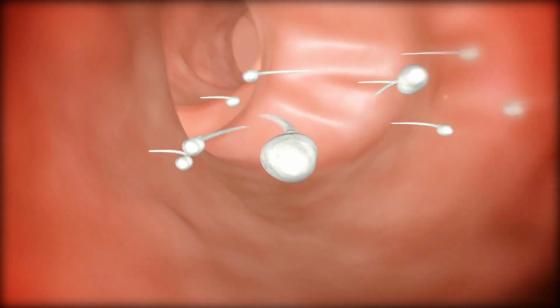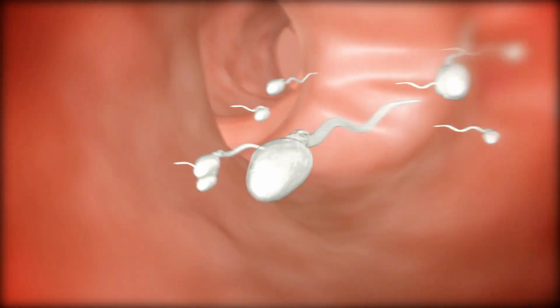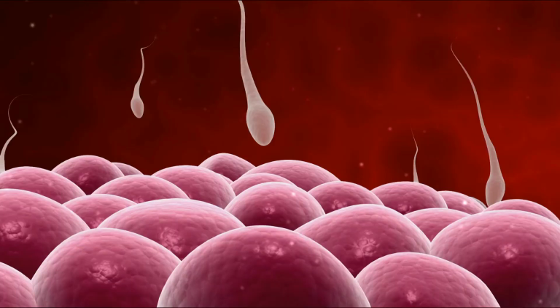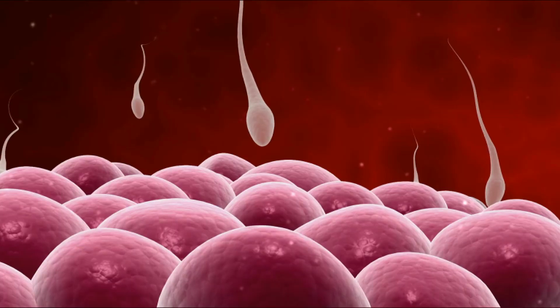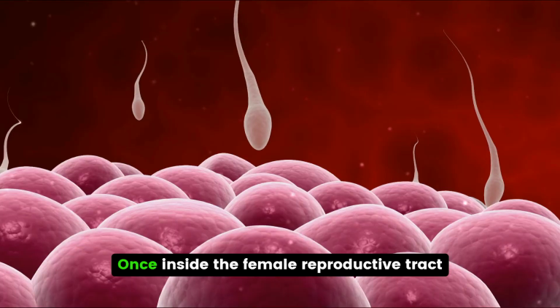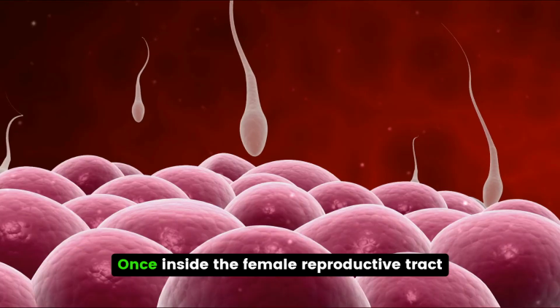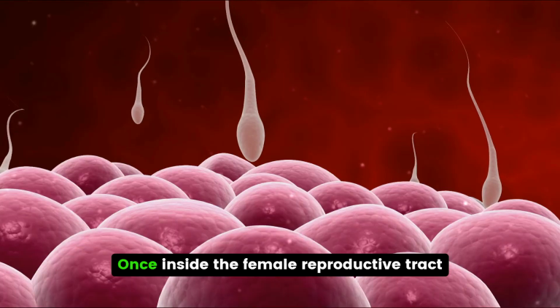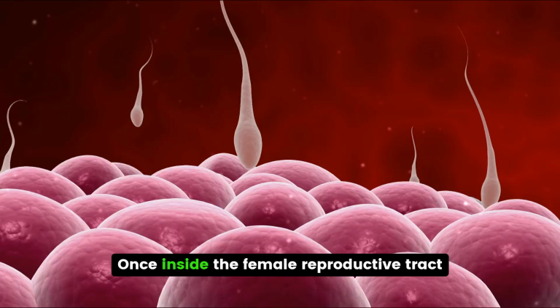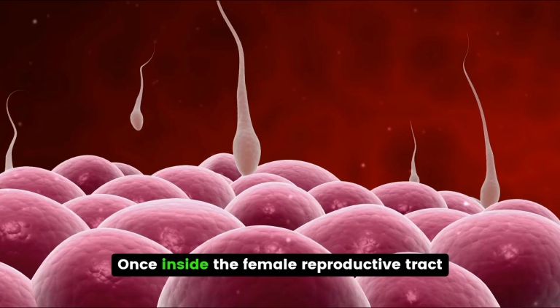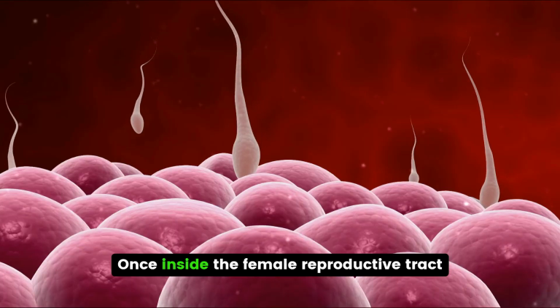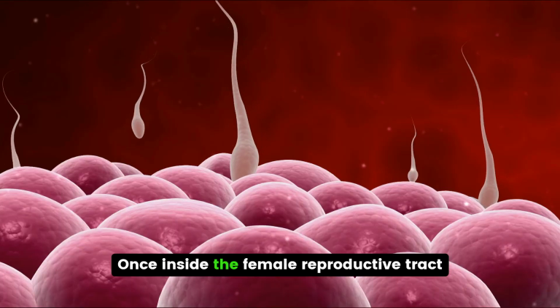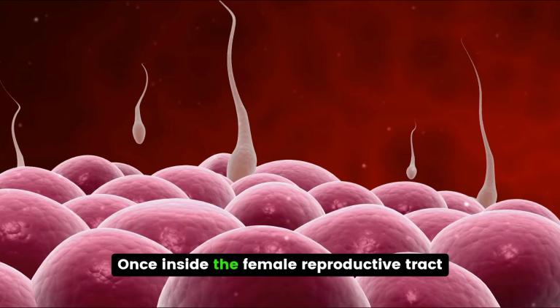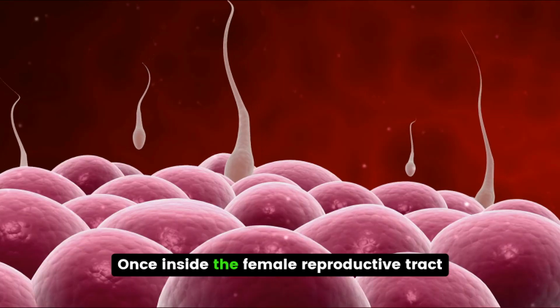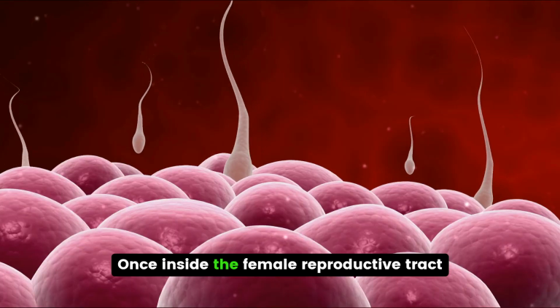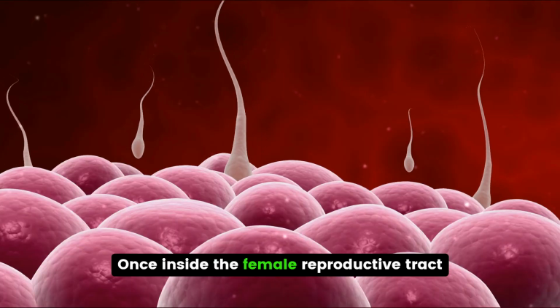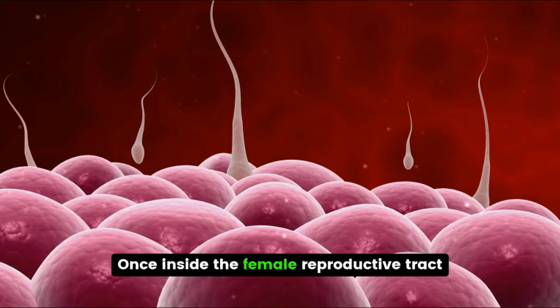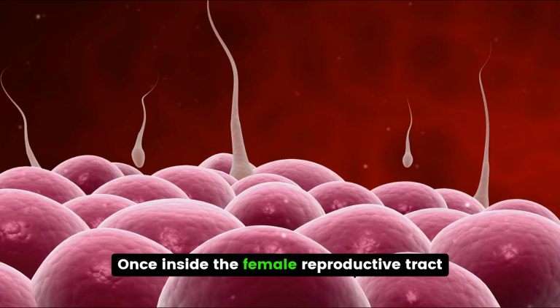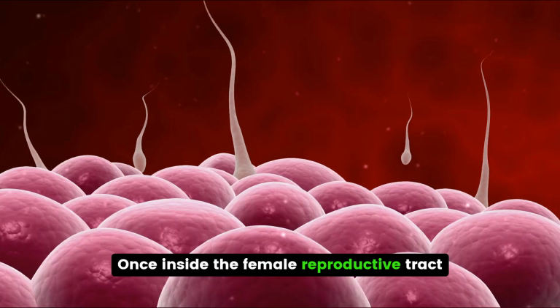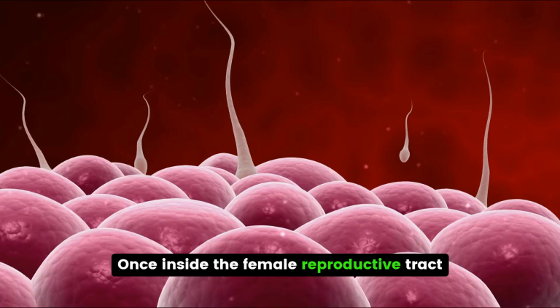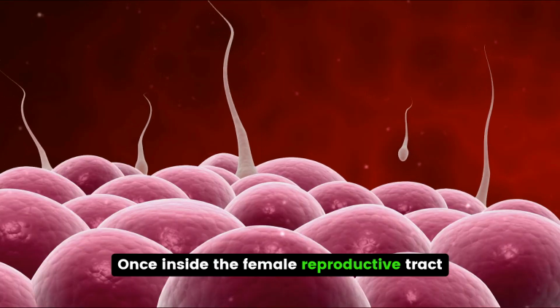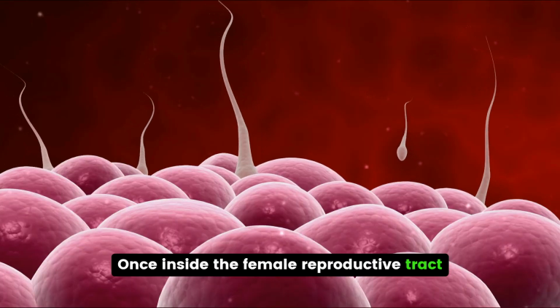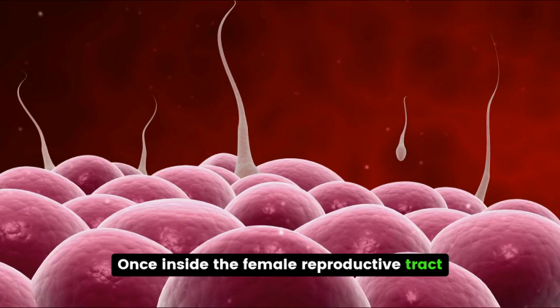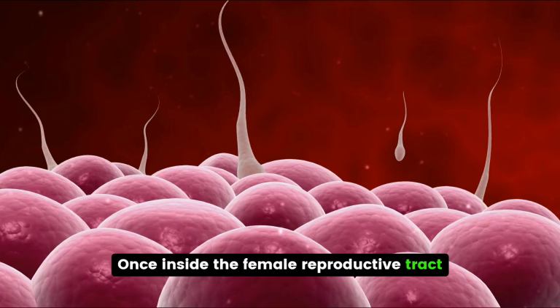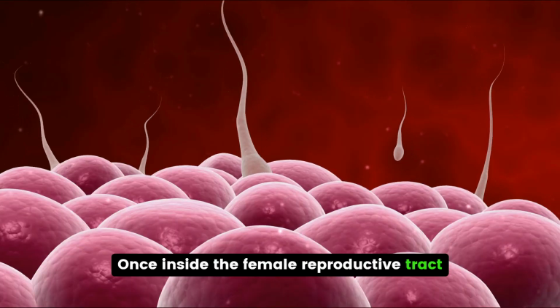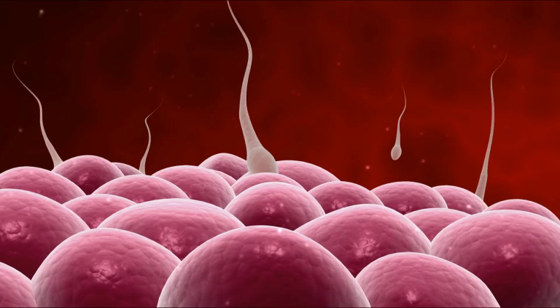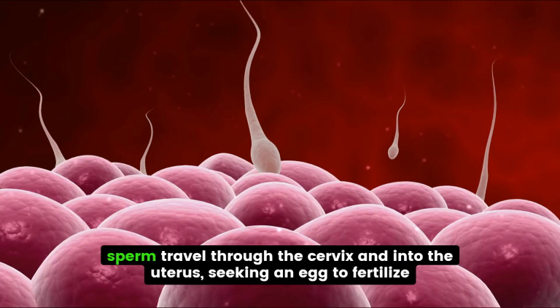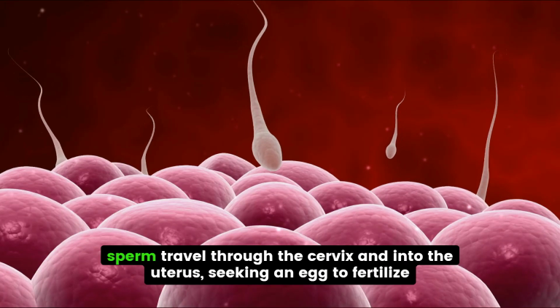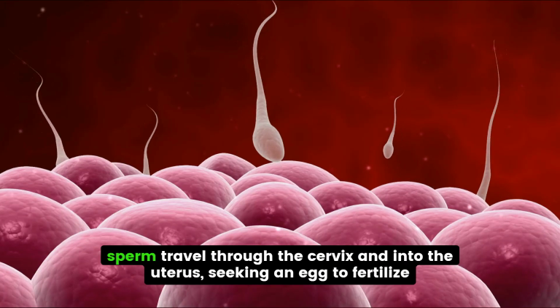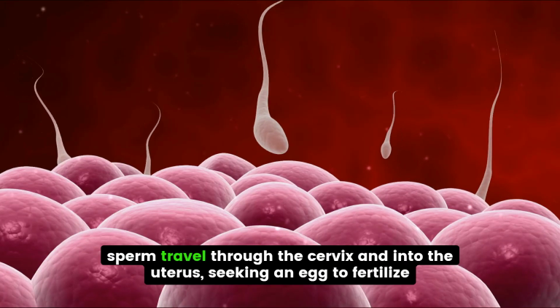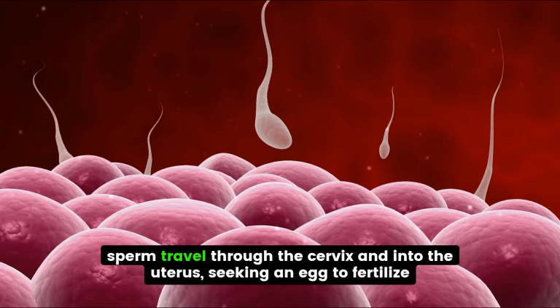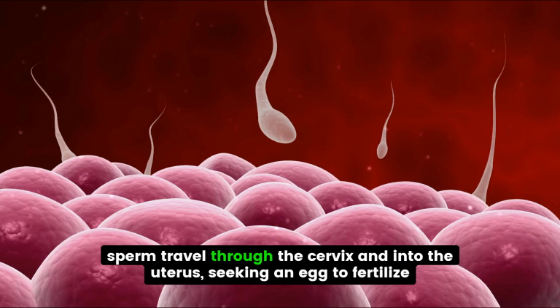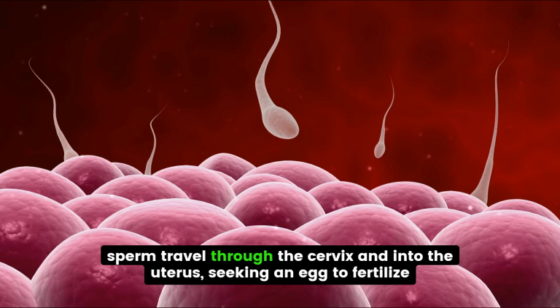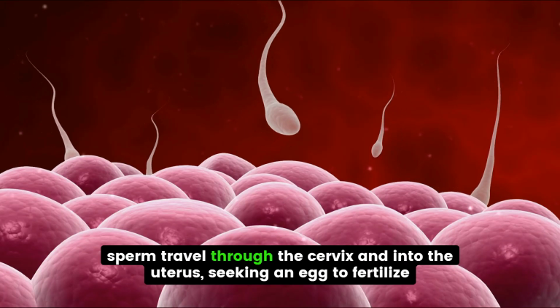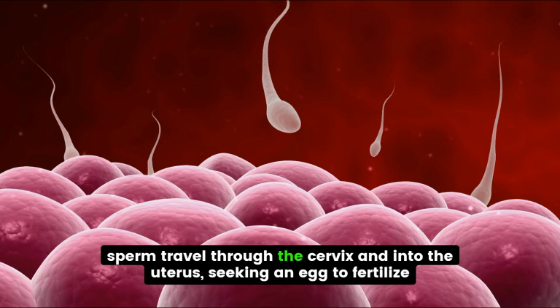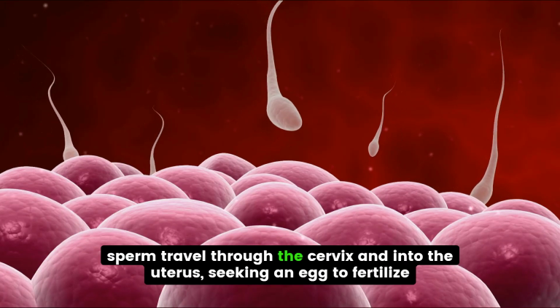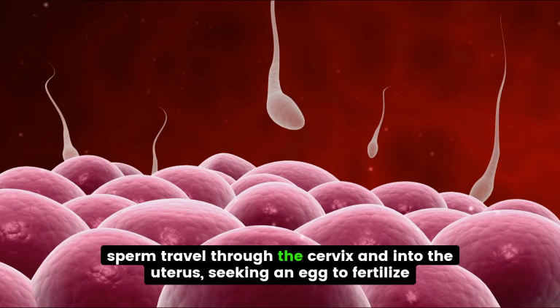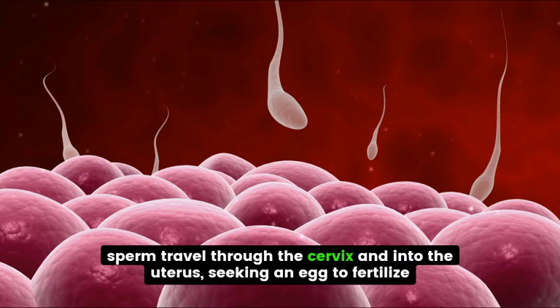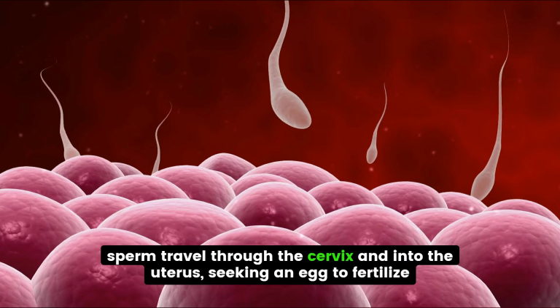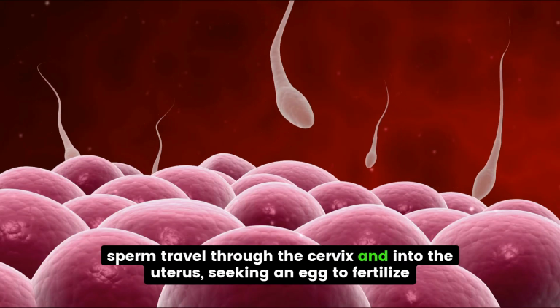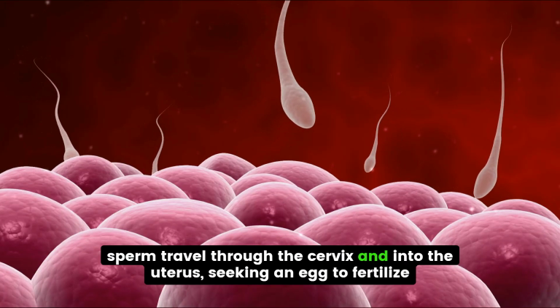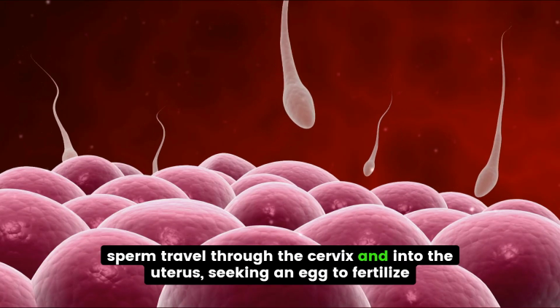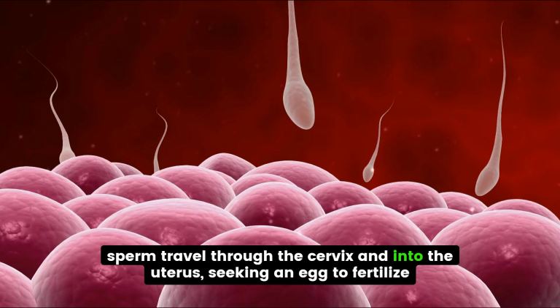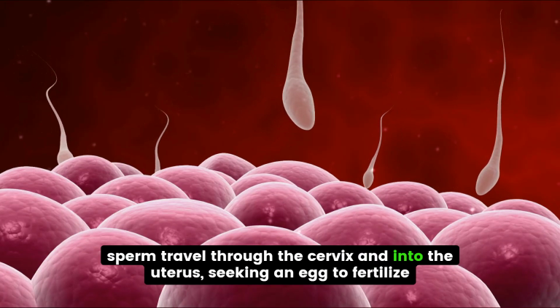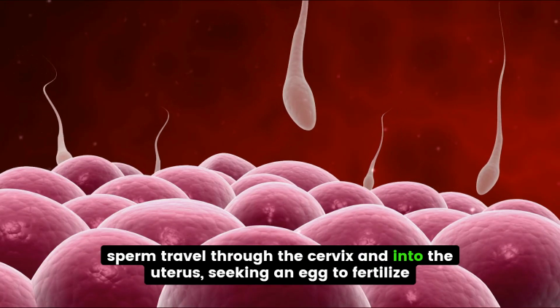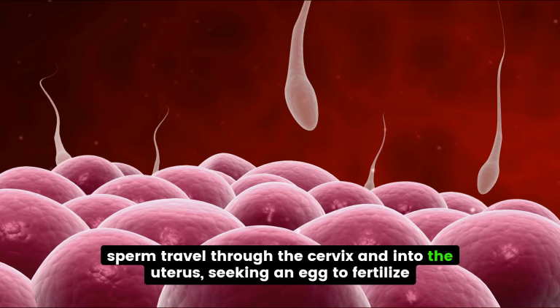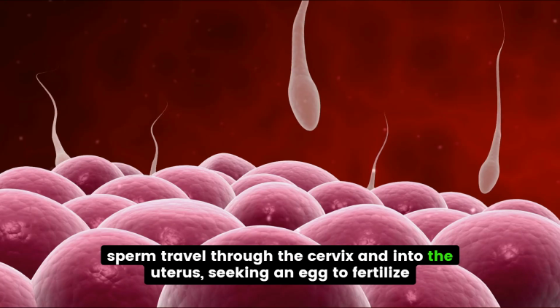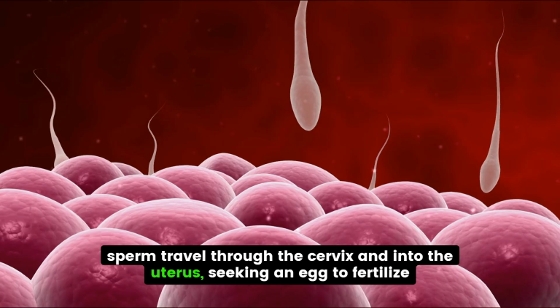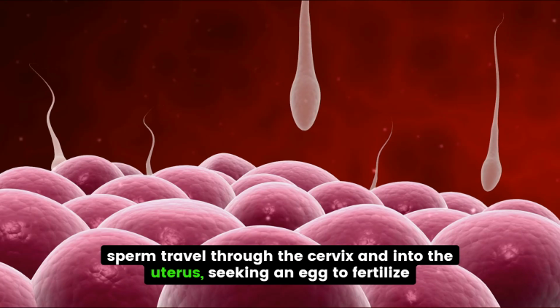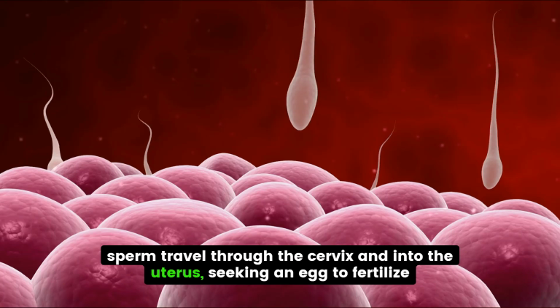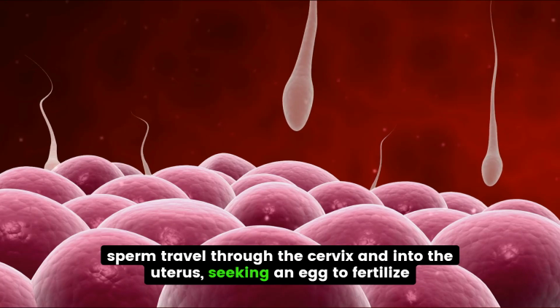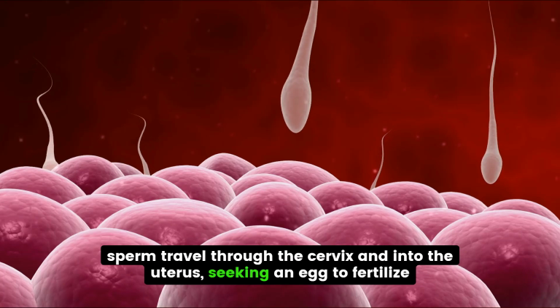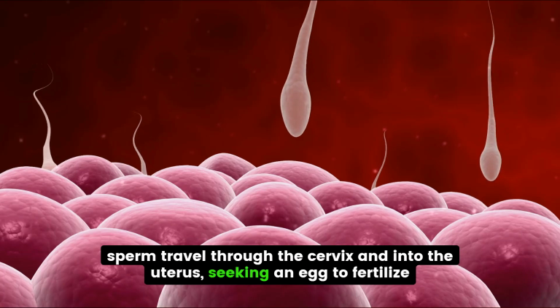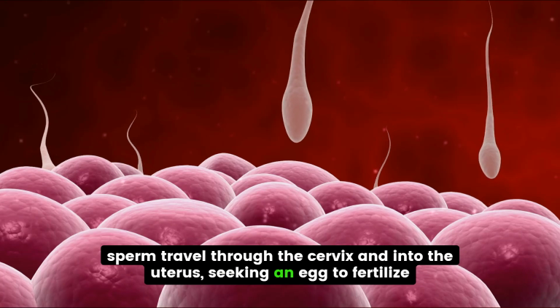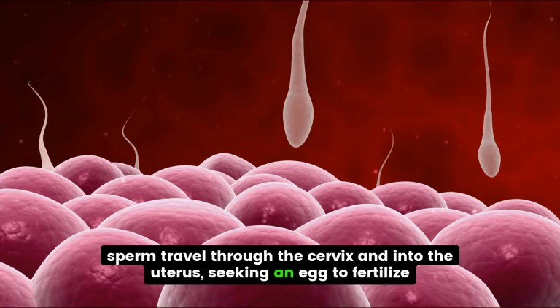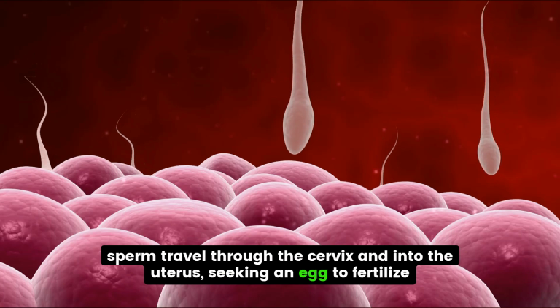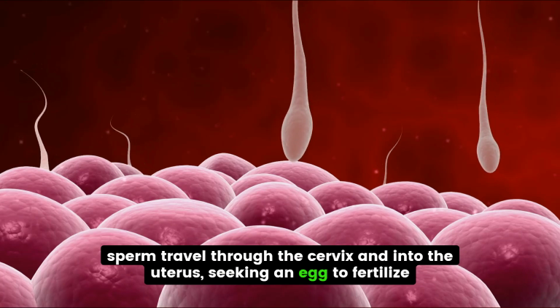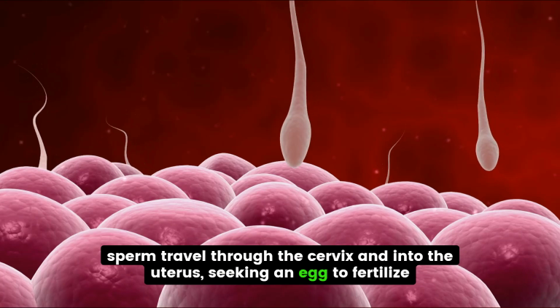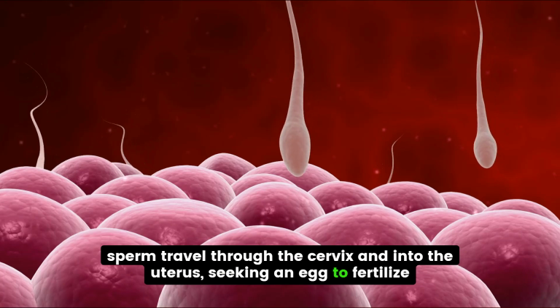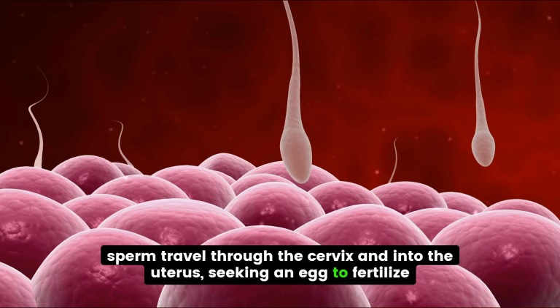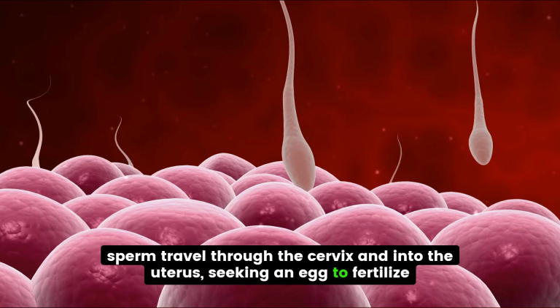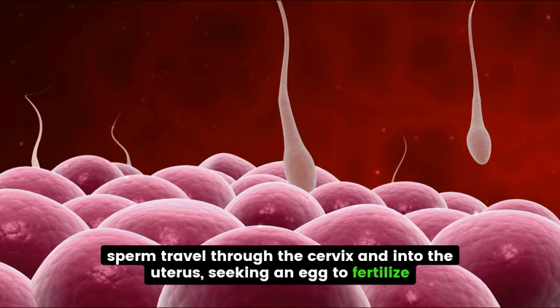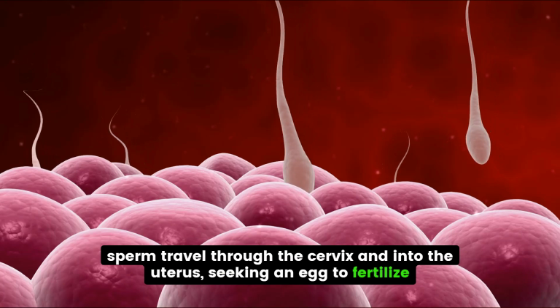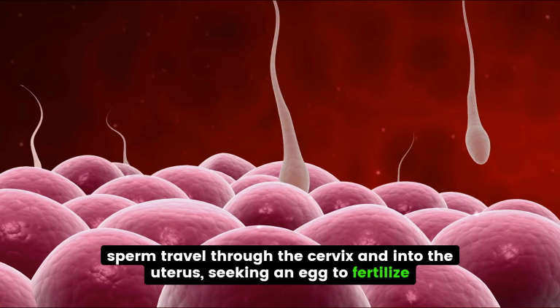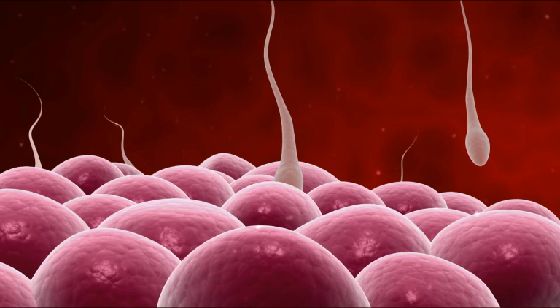Once inside the female reproductive tract, sperm travel through the cervix and into the uterus, seeking an egg to fertilize.